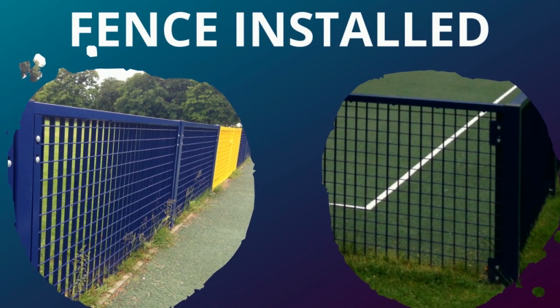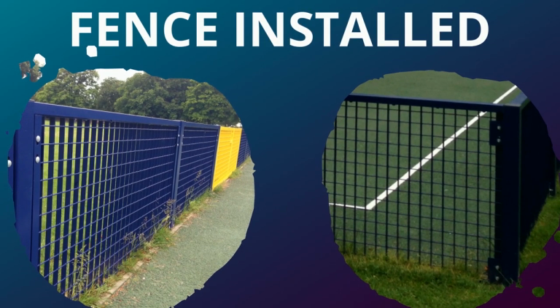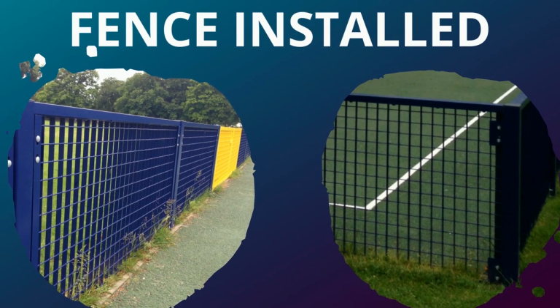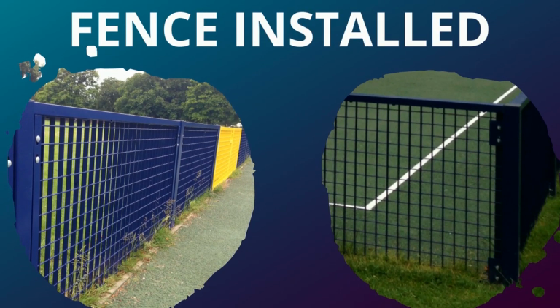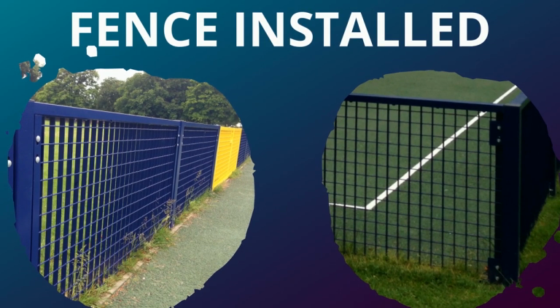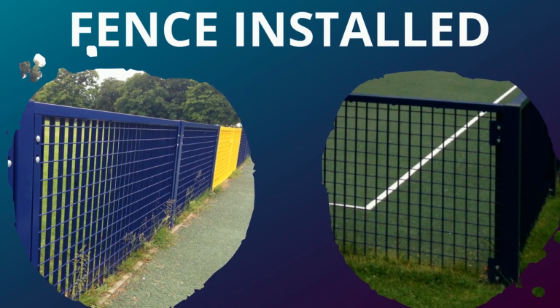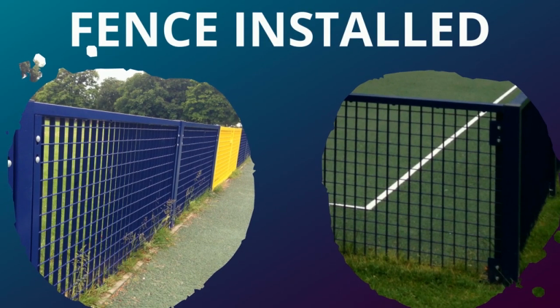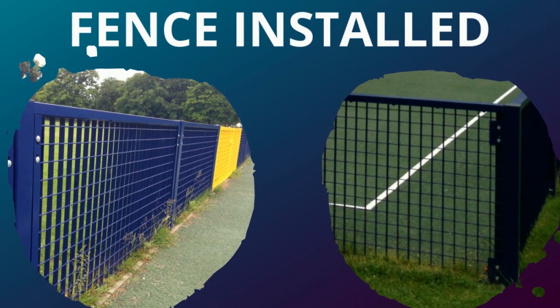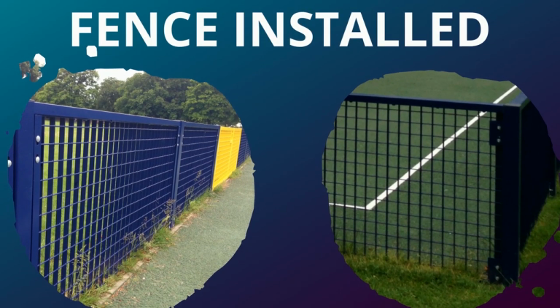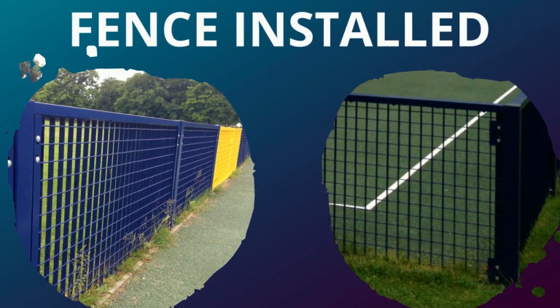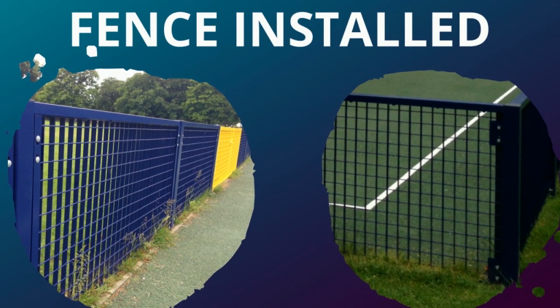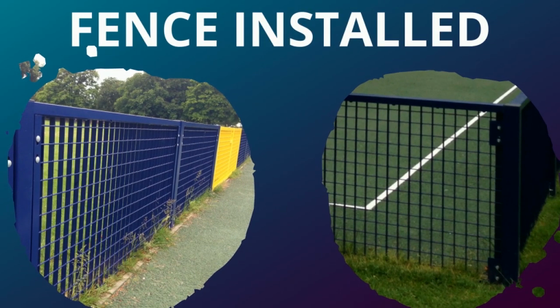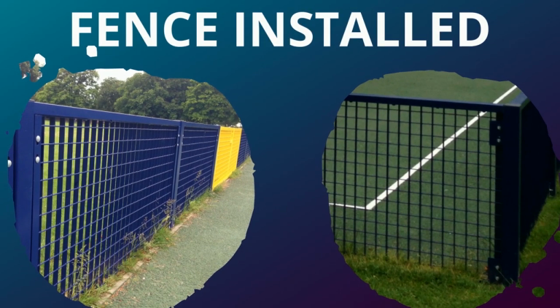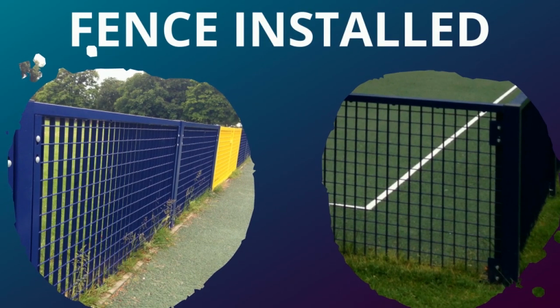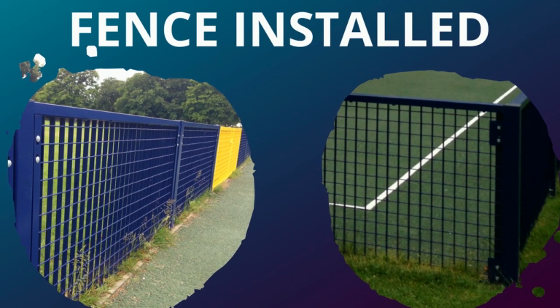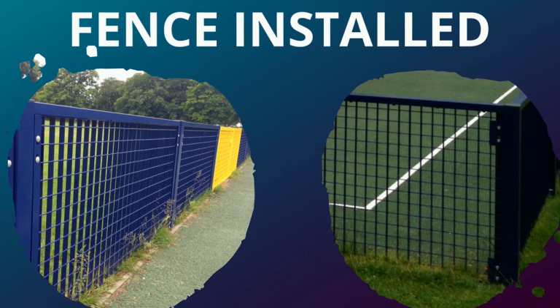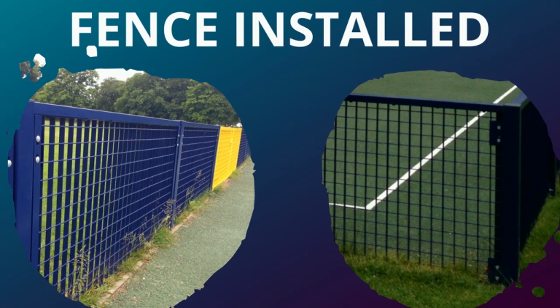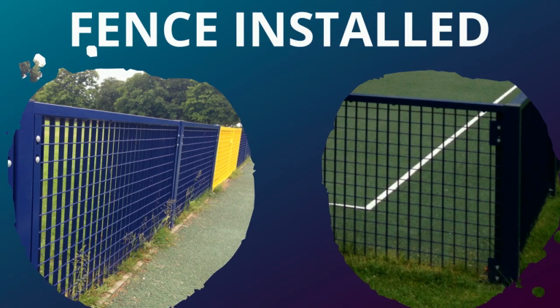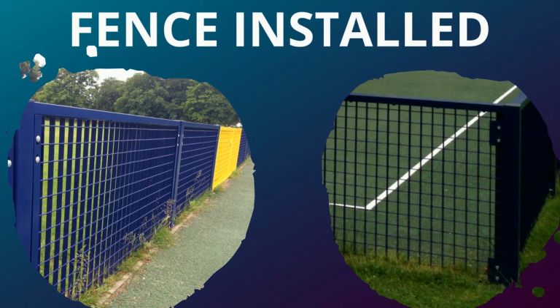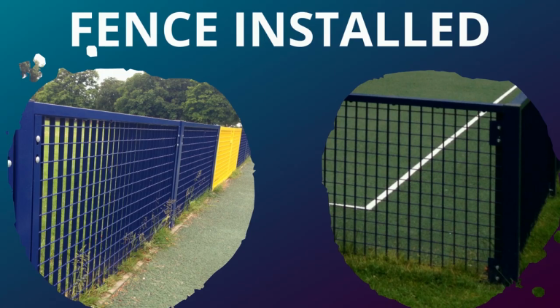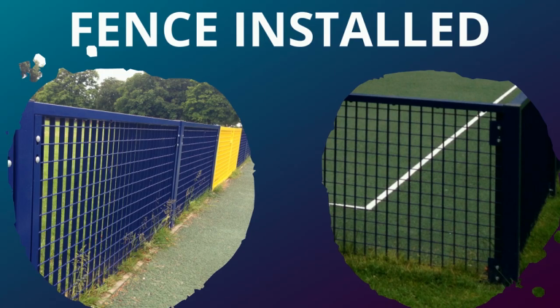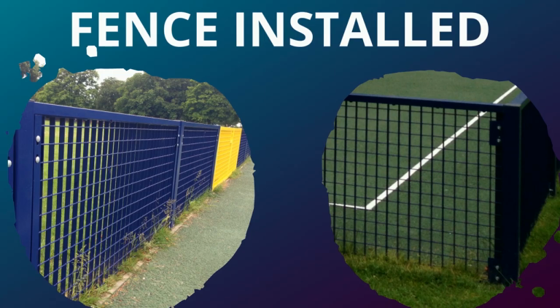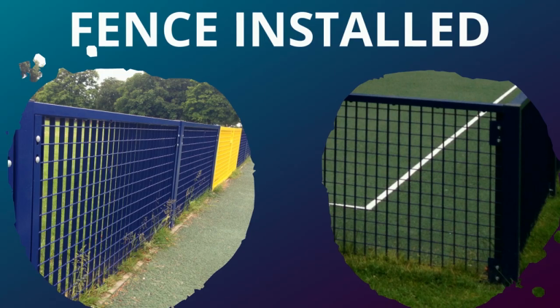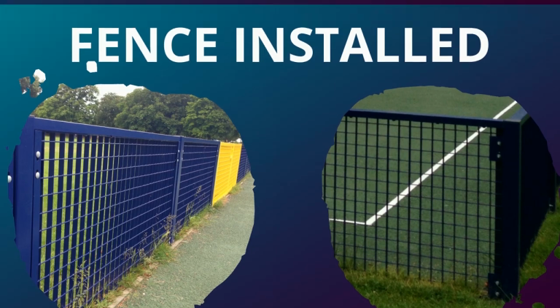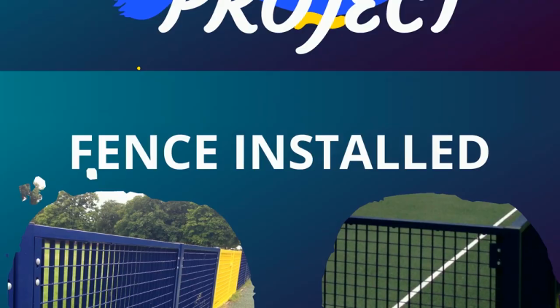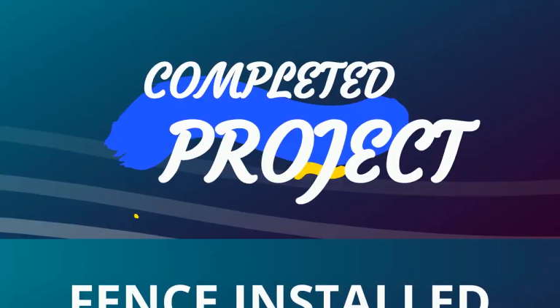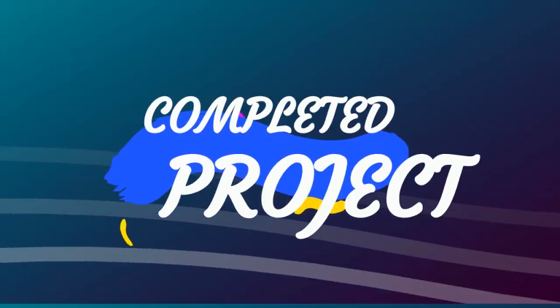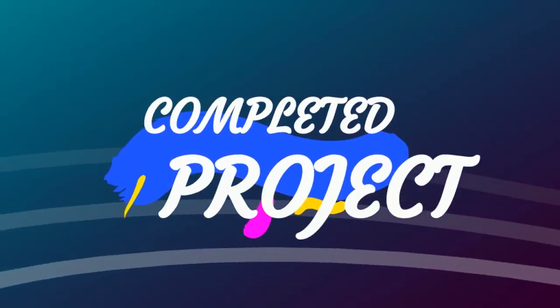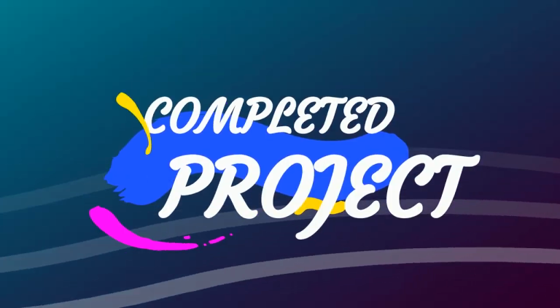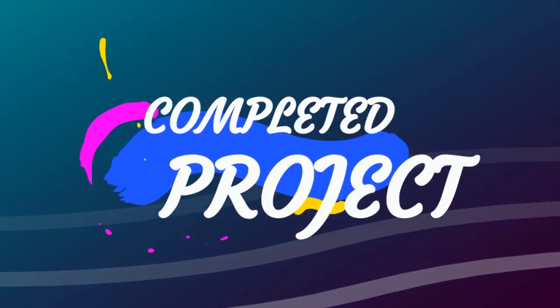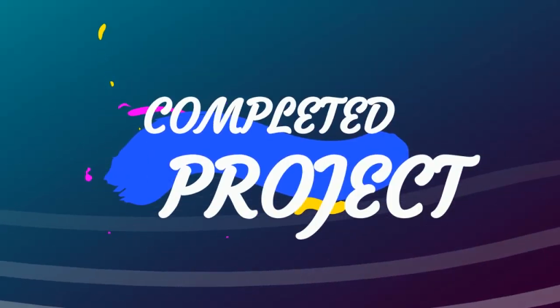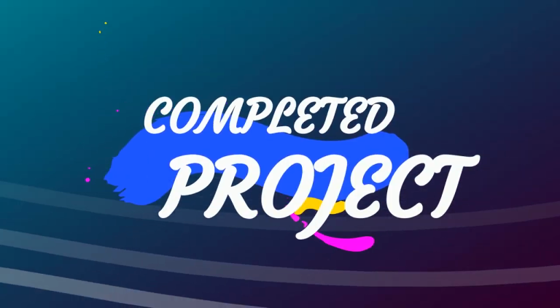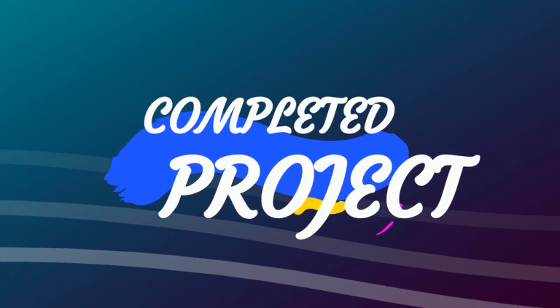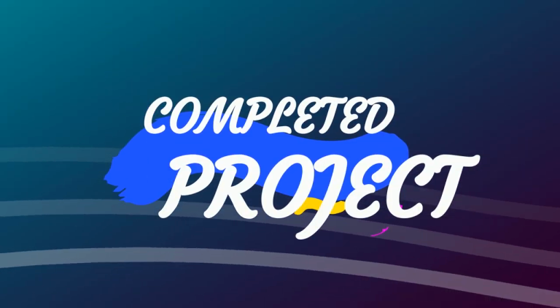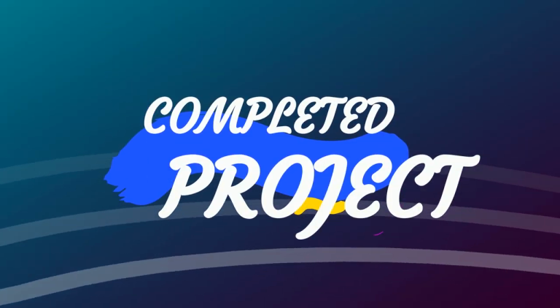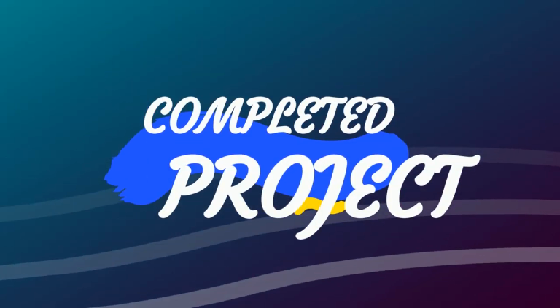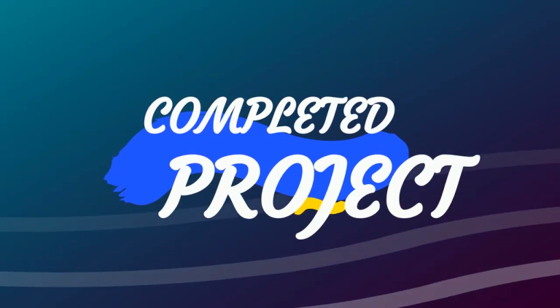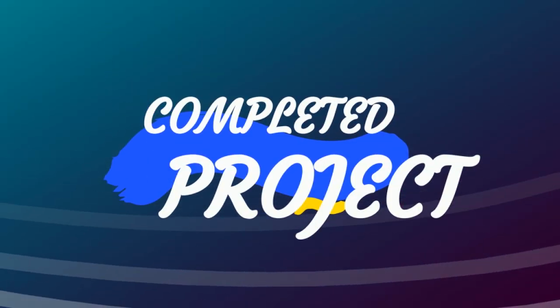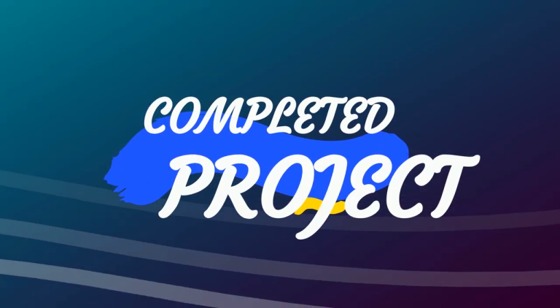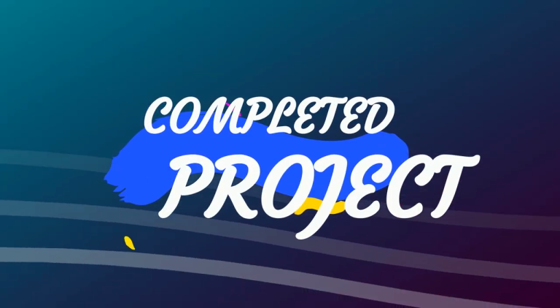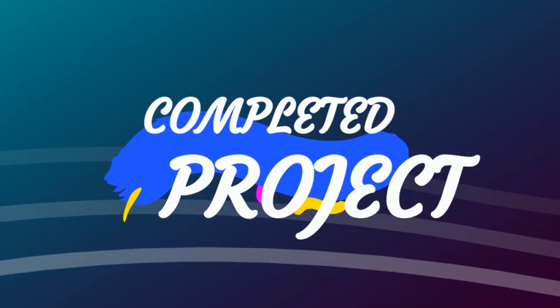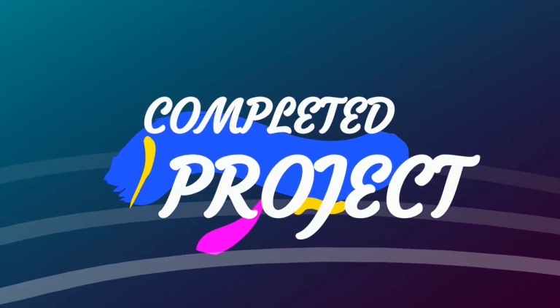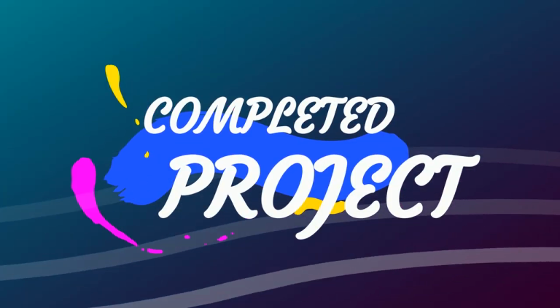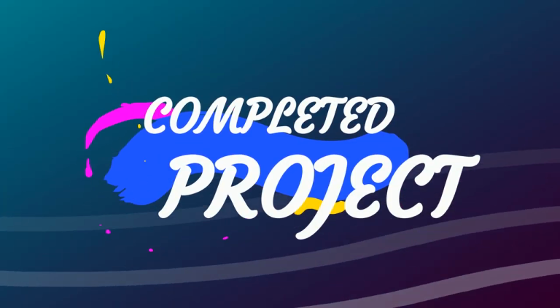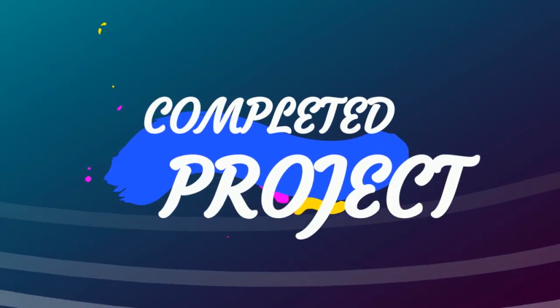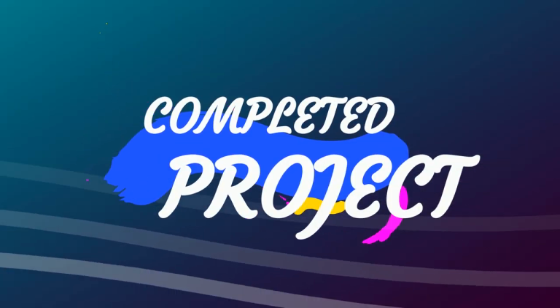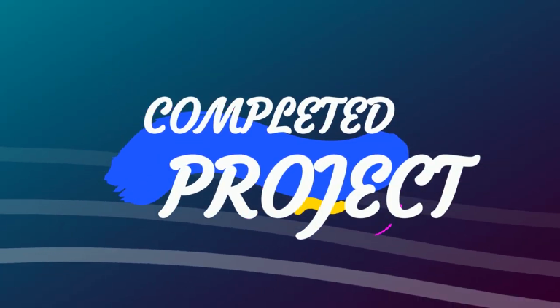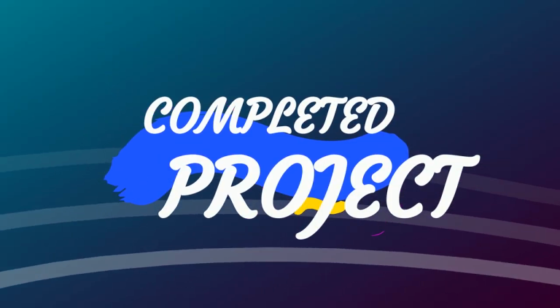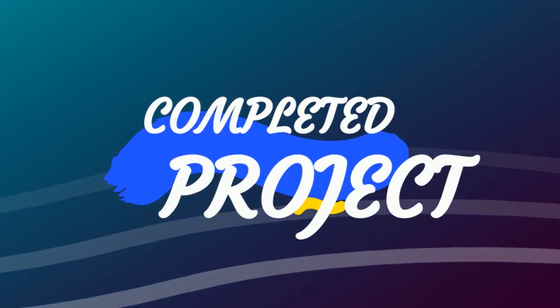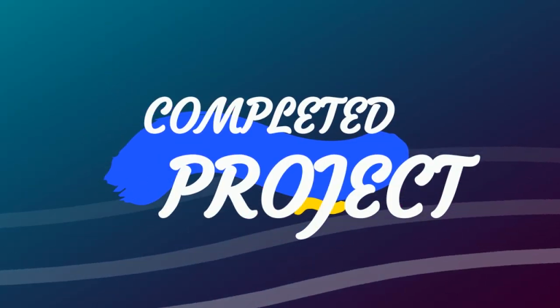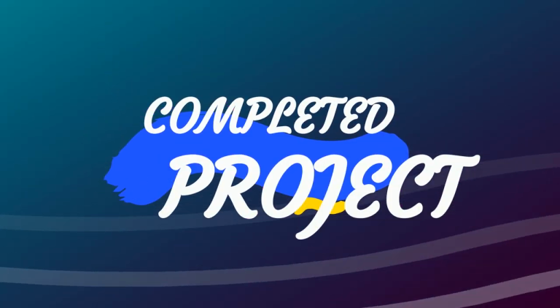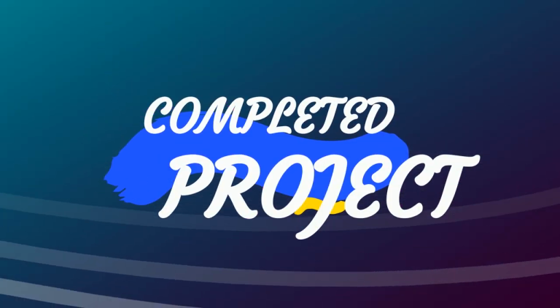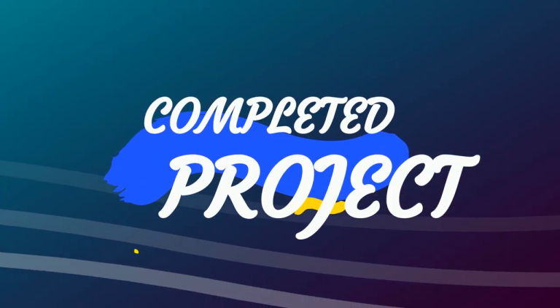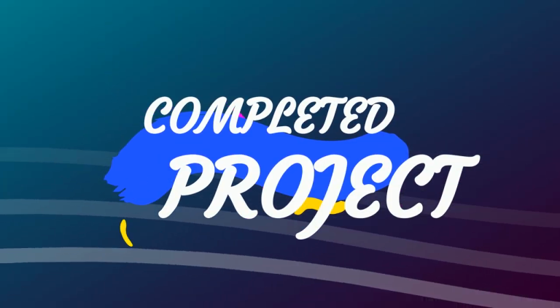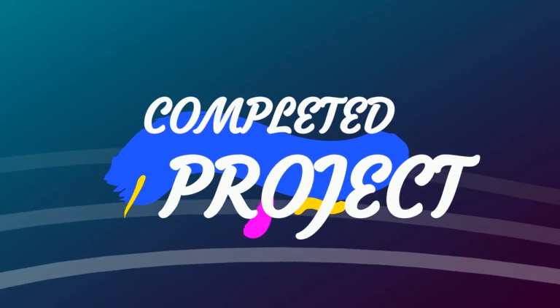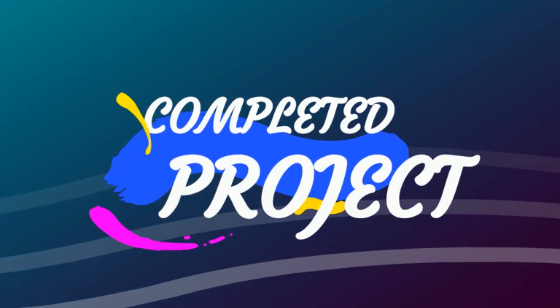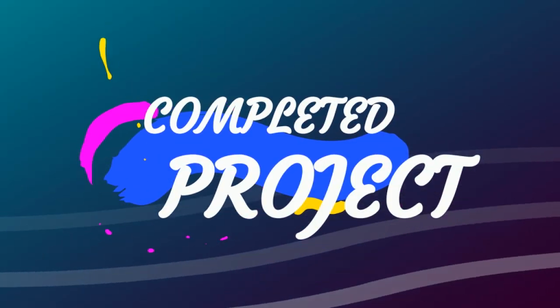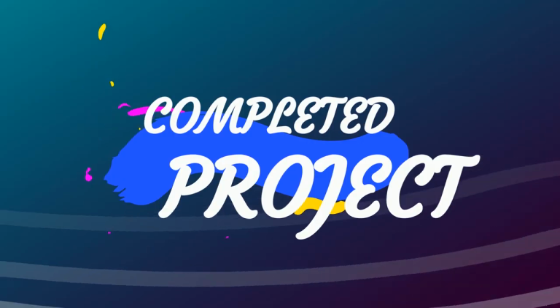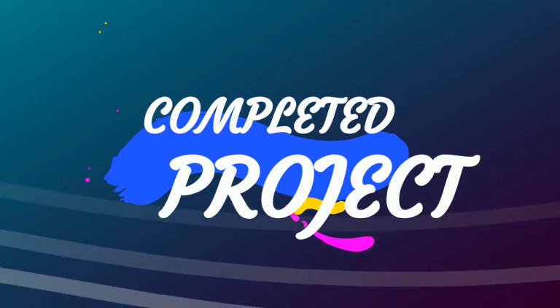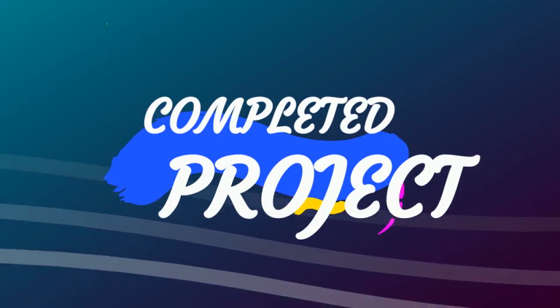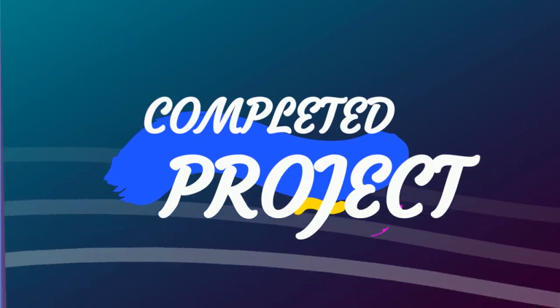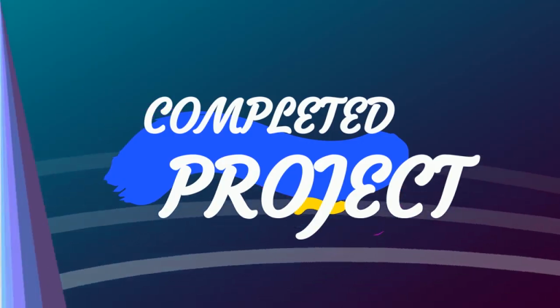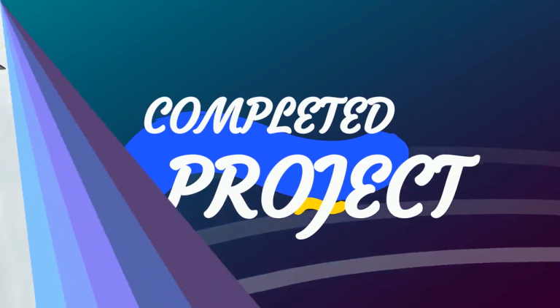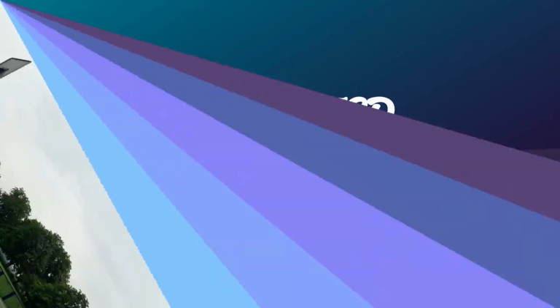Once the court is actually cleaned and painted, we then install the fence. This was really important to this job, as the ball was flying out of the court a lot and needed a fence to keep it in.